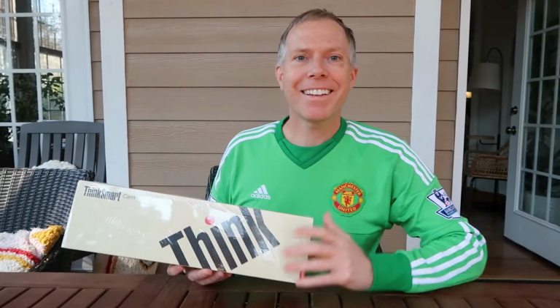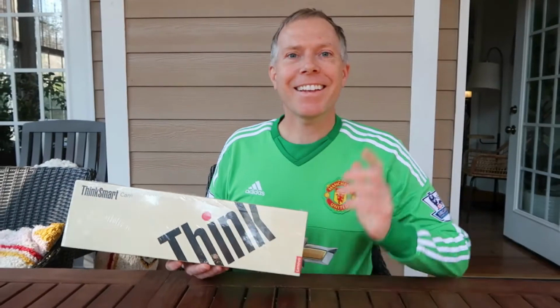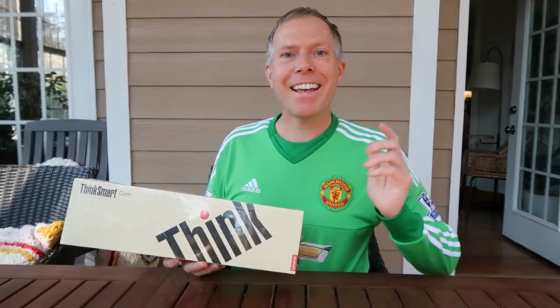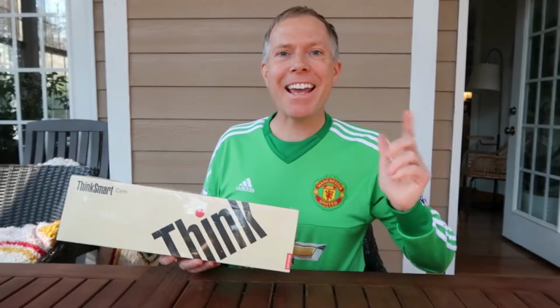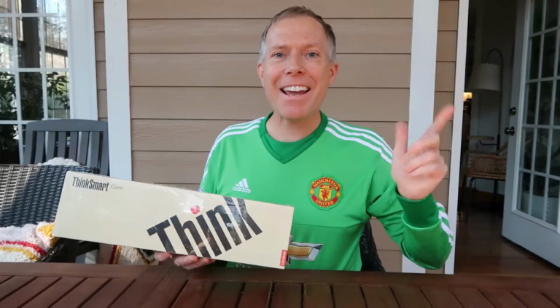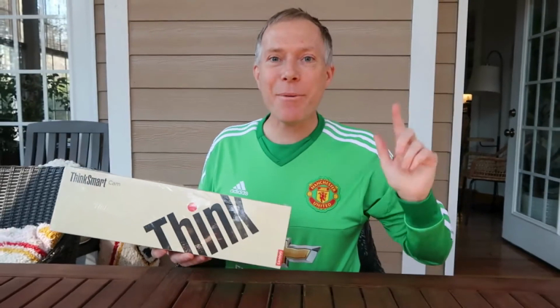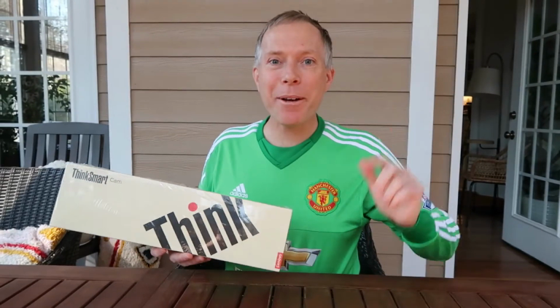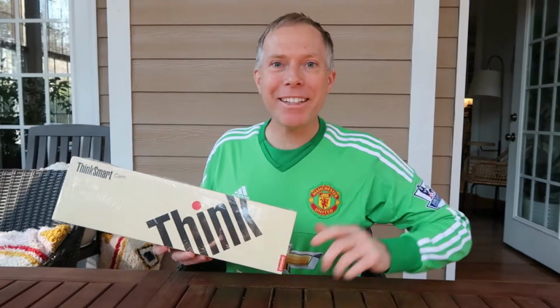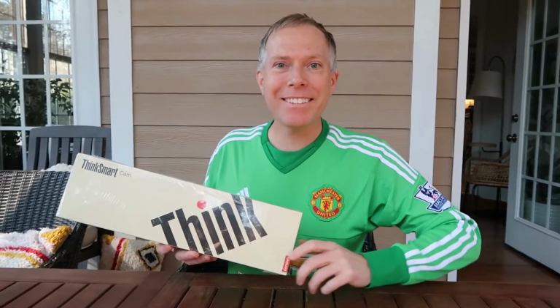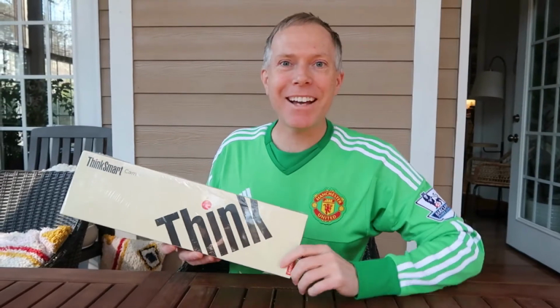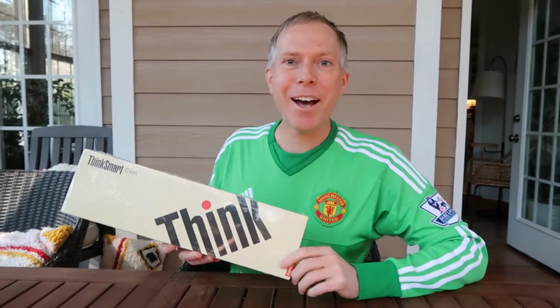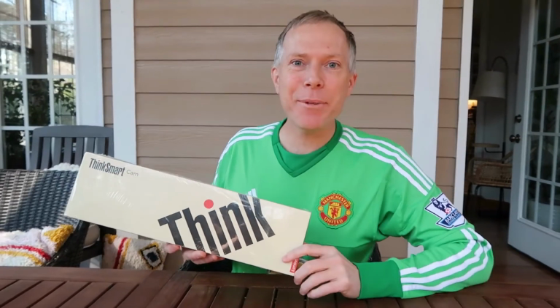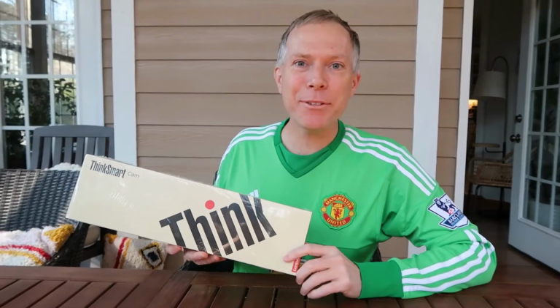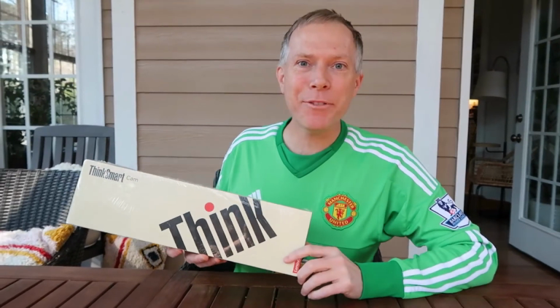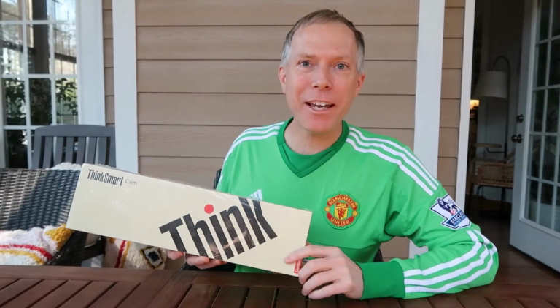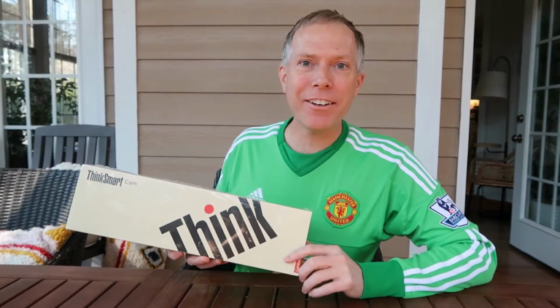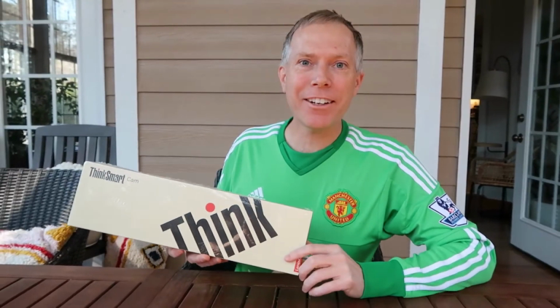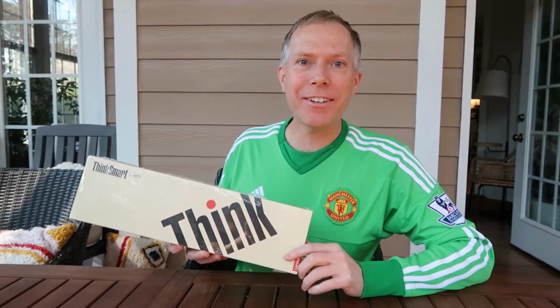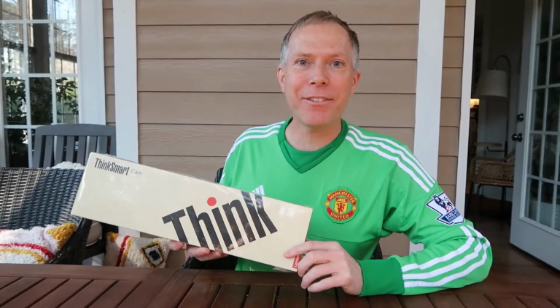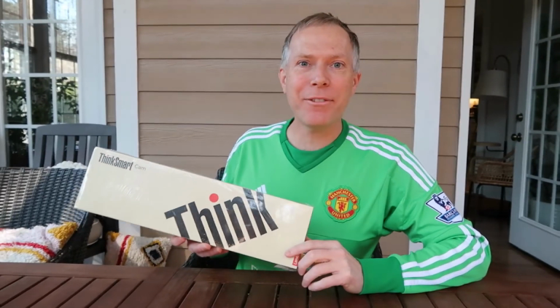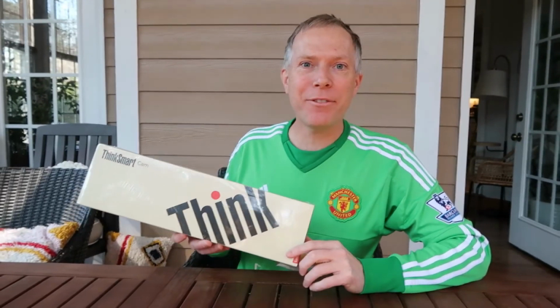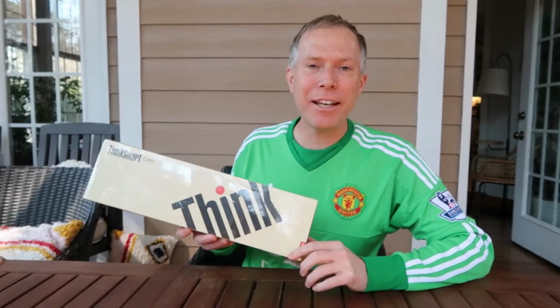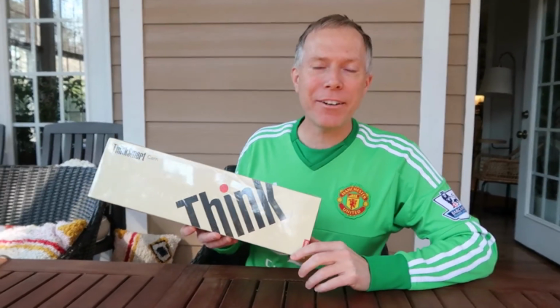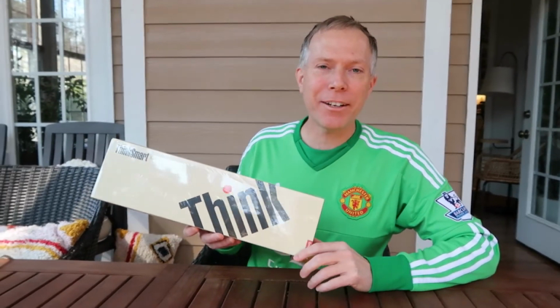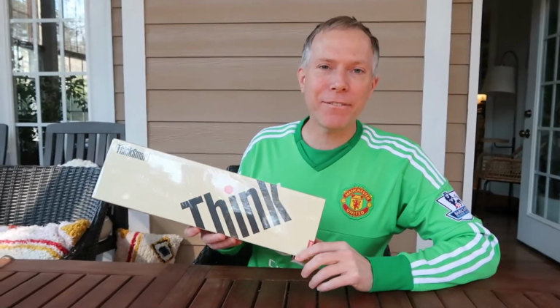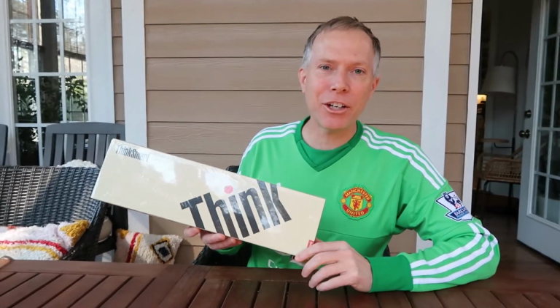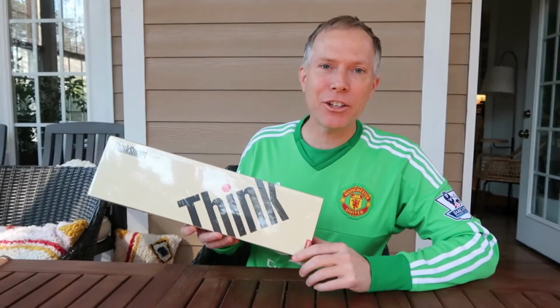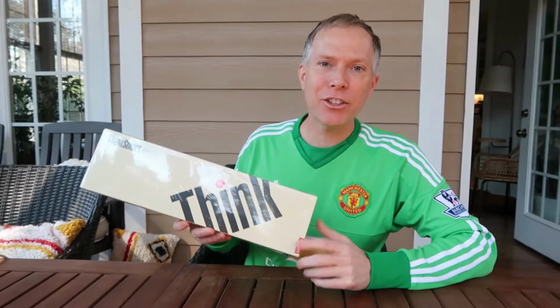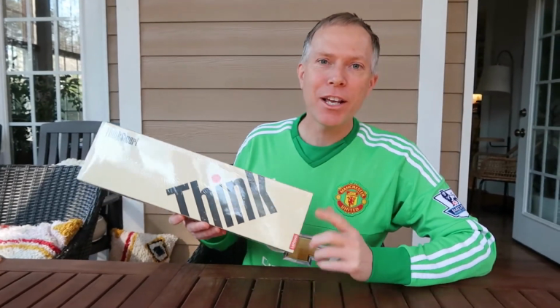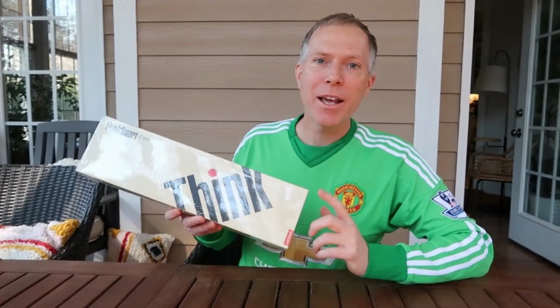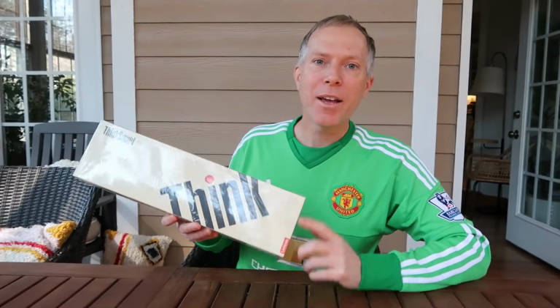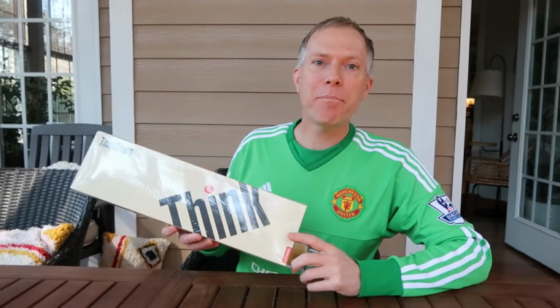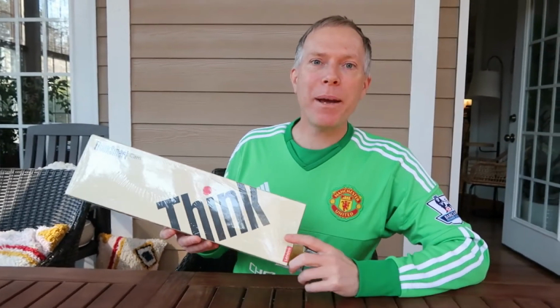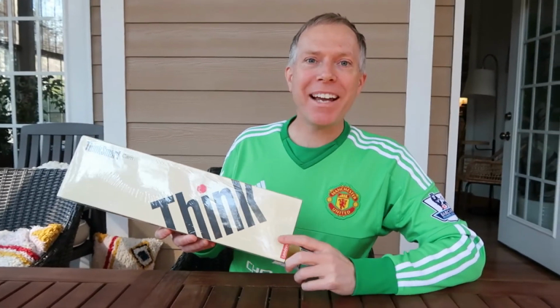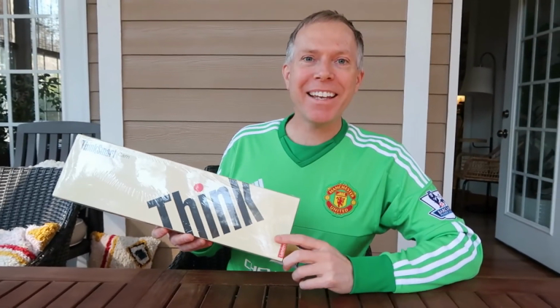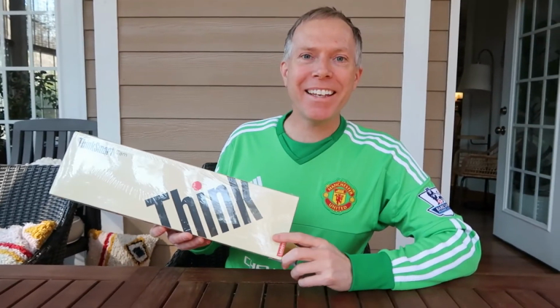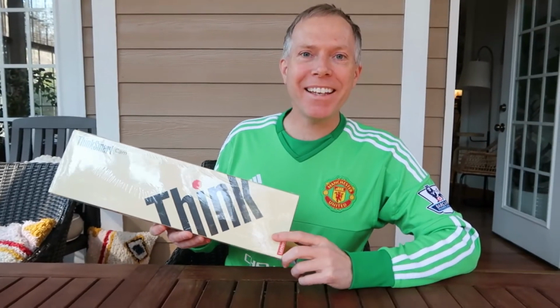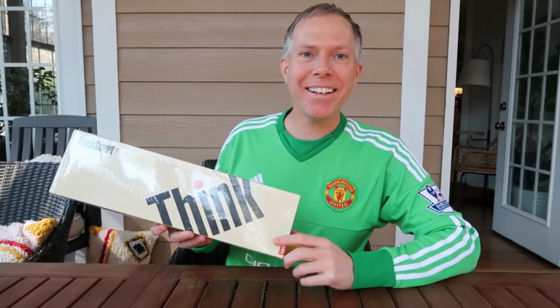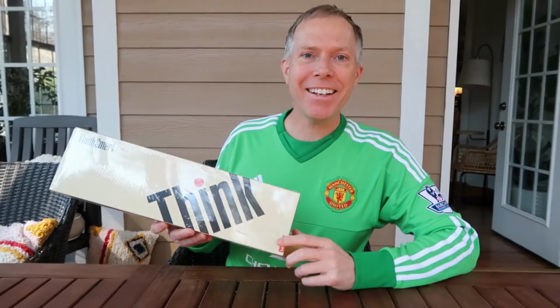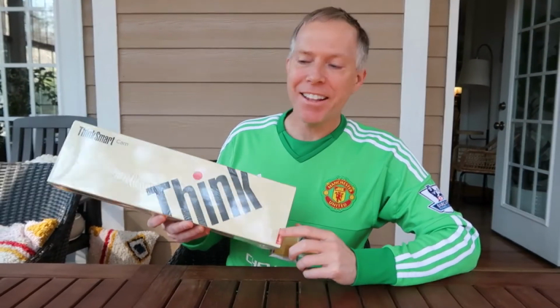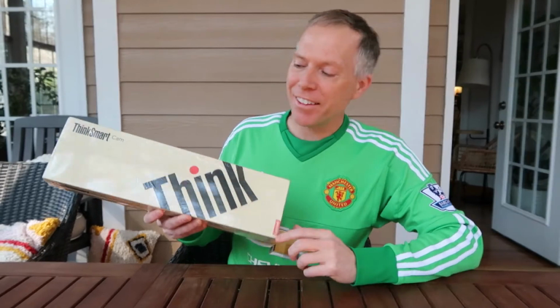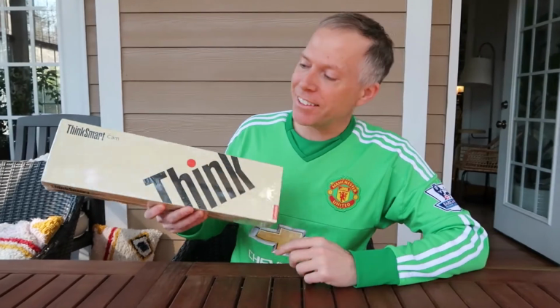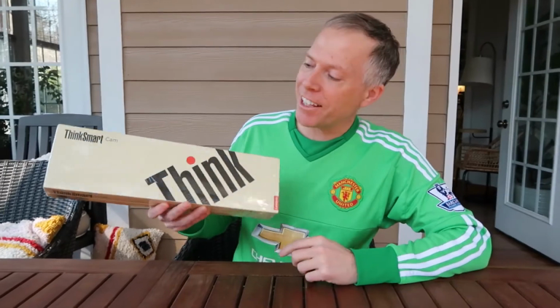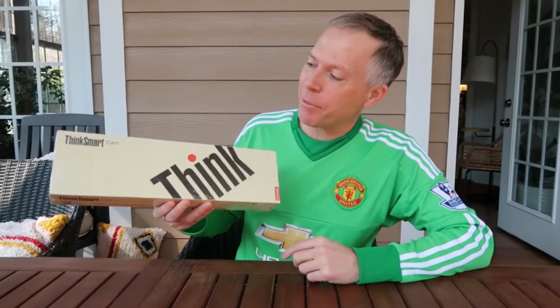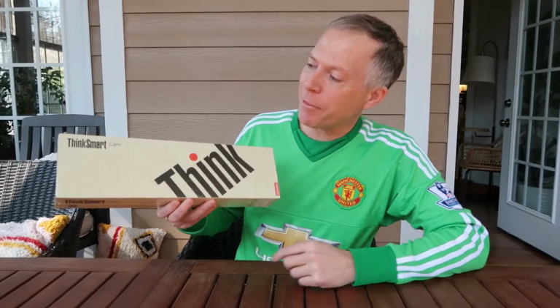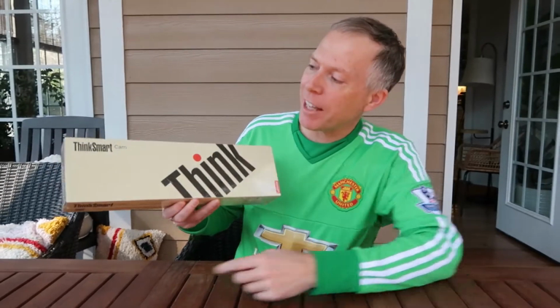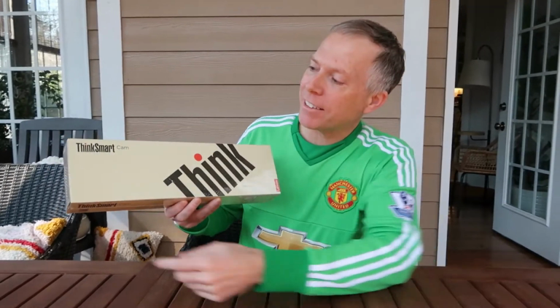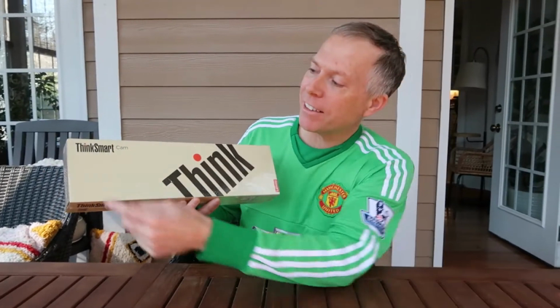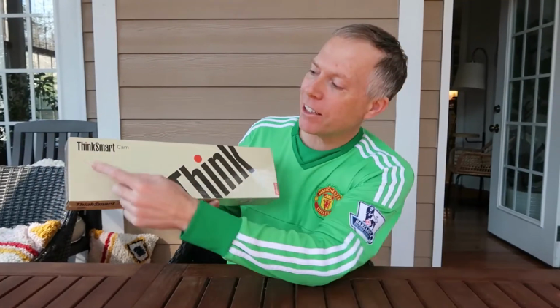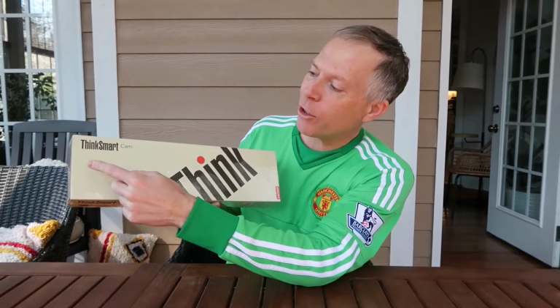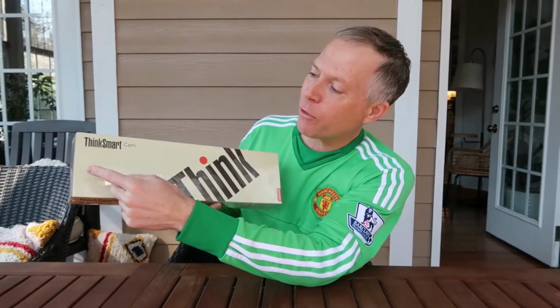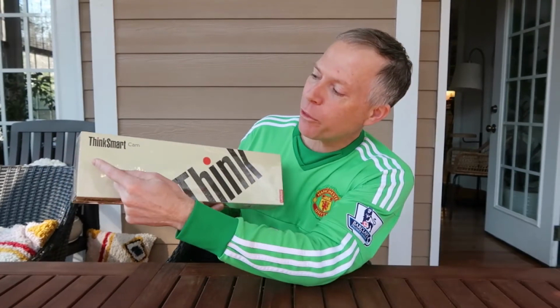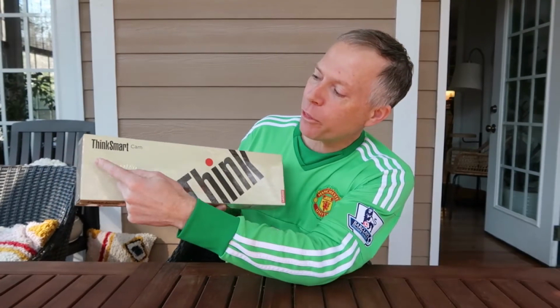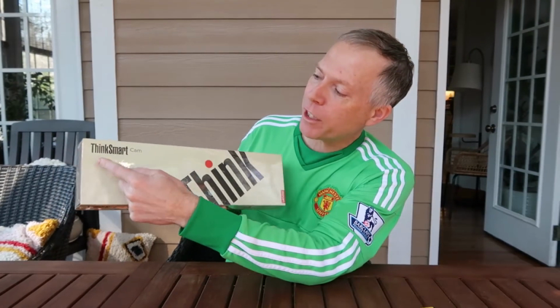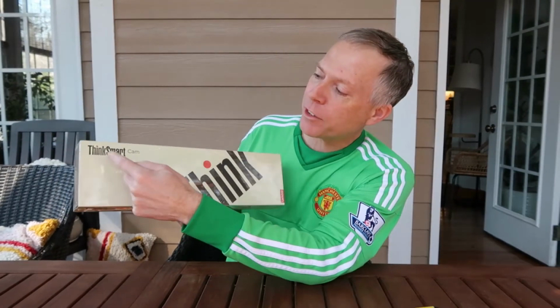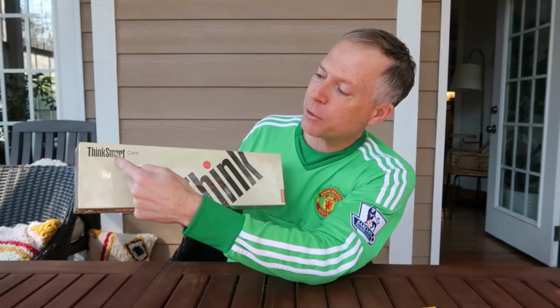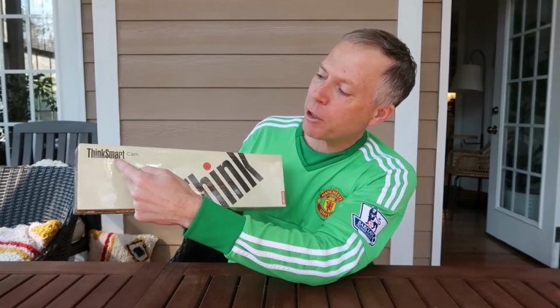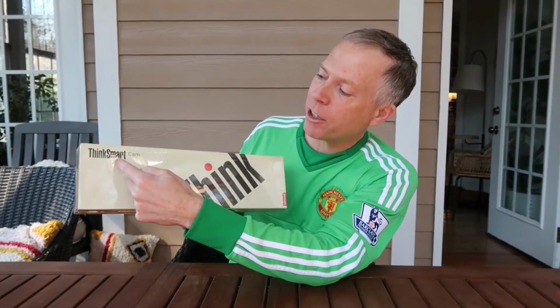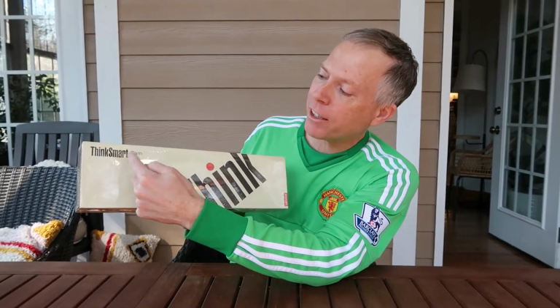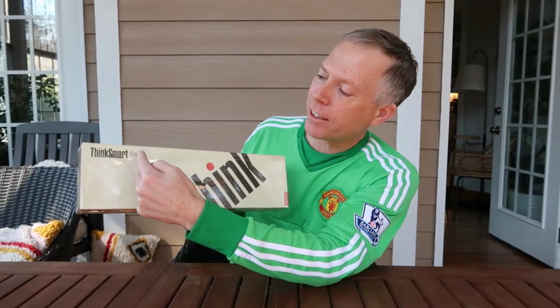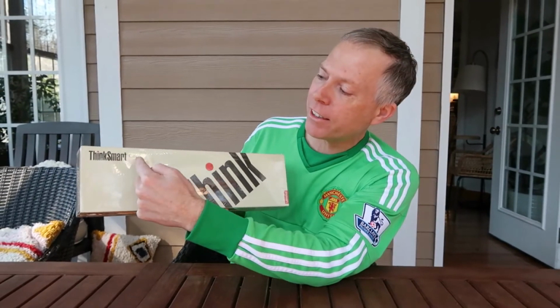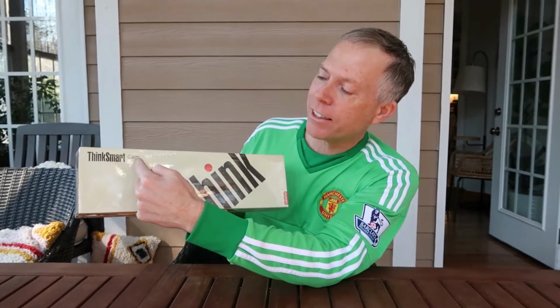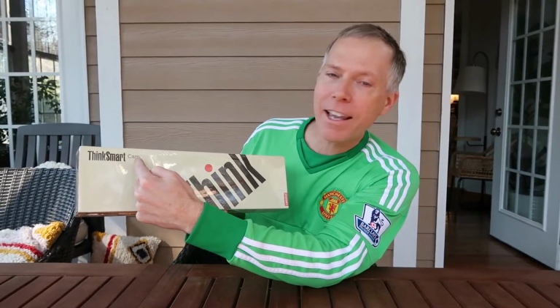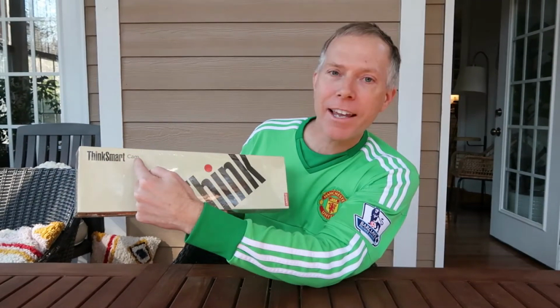Hey everybody! Thomas Vanderkin from the Vanderkinverse, back again. This time I've got the Lenovo ThinkSmart Cam.